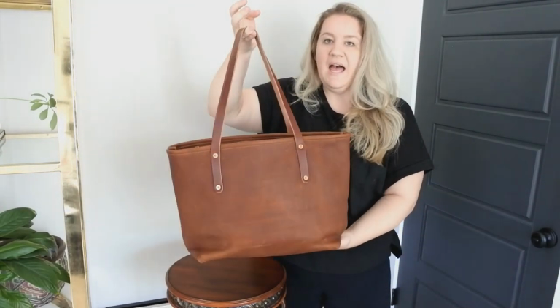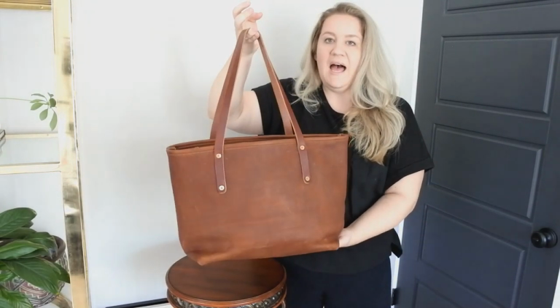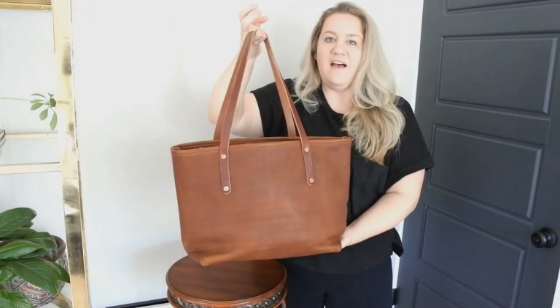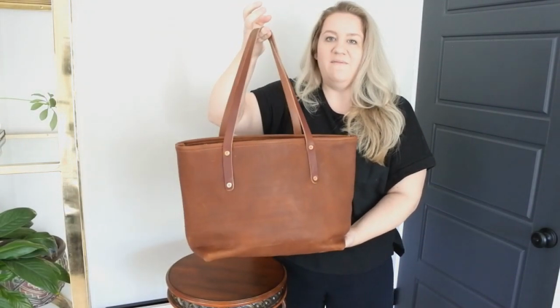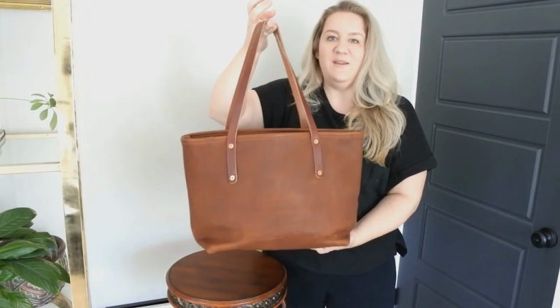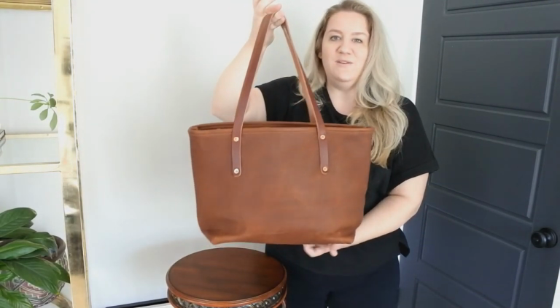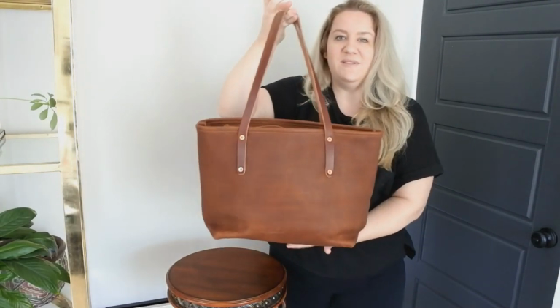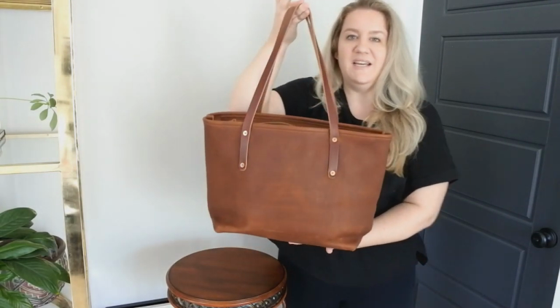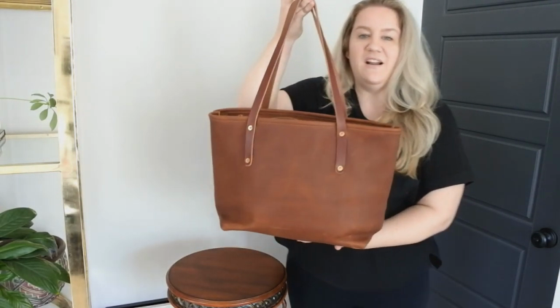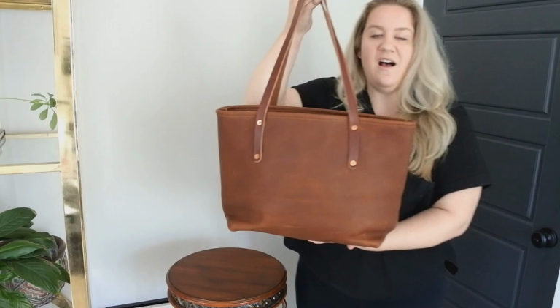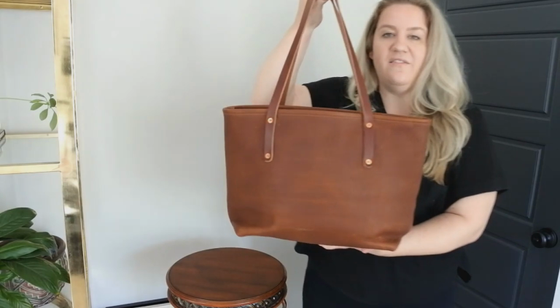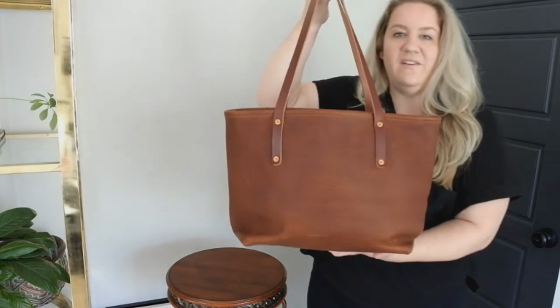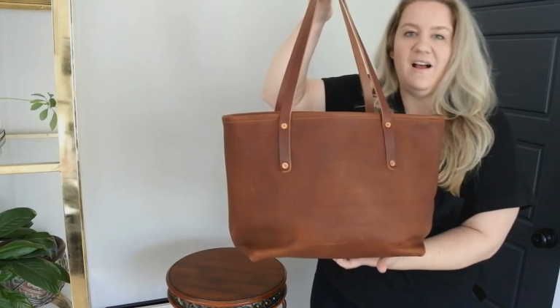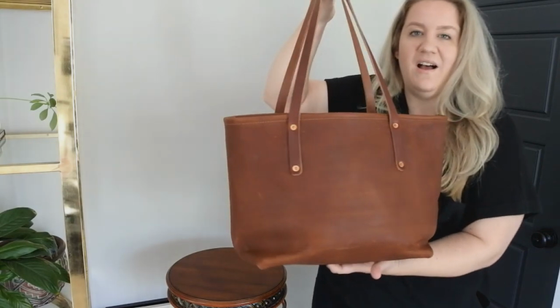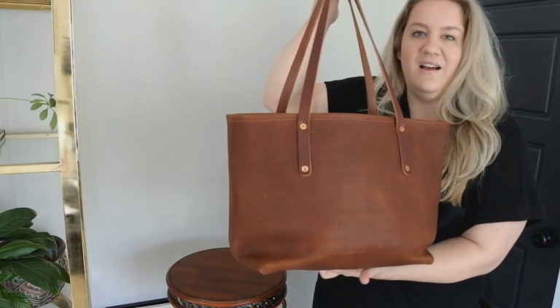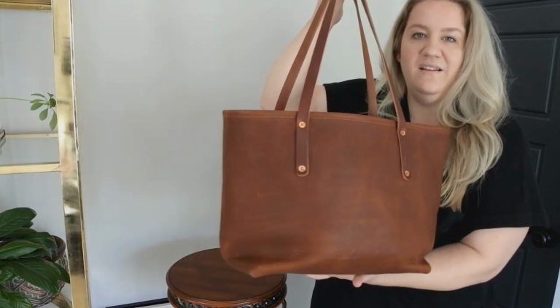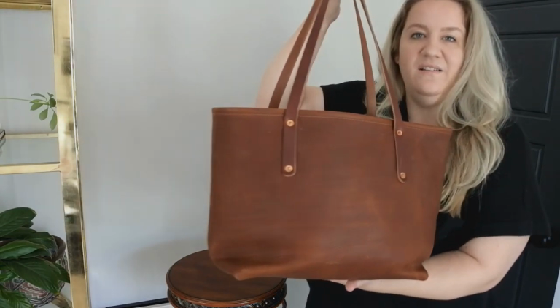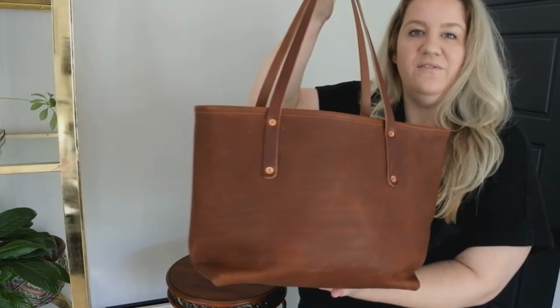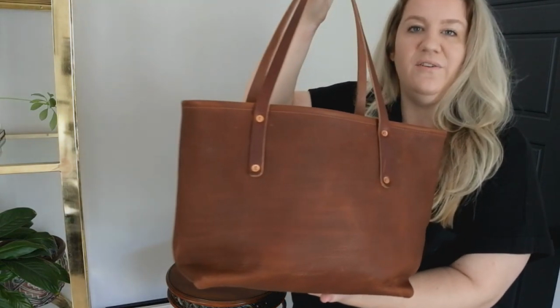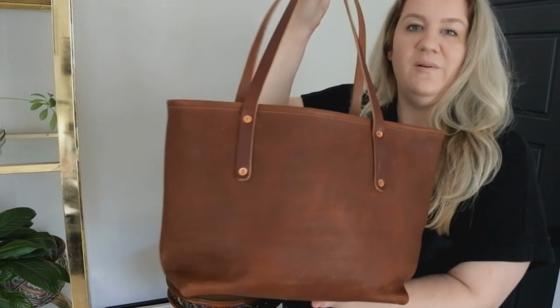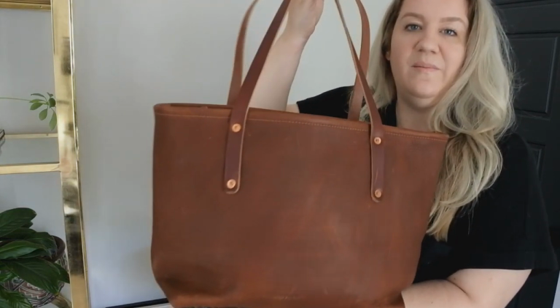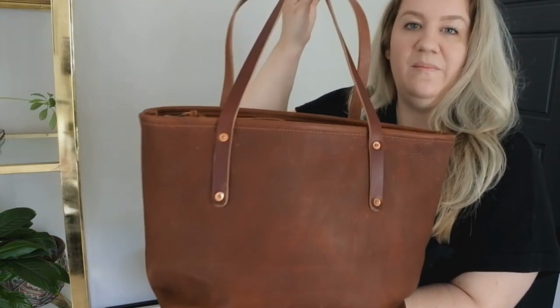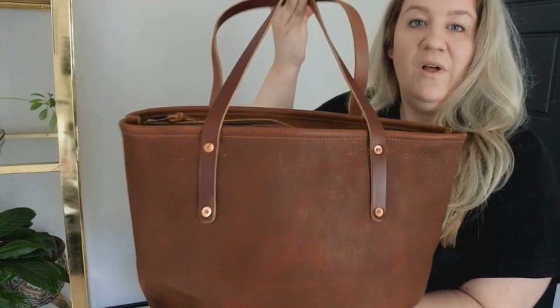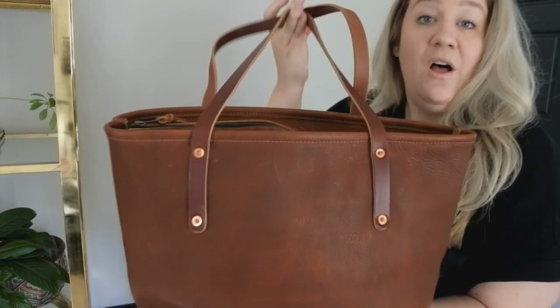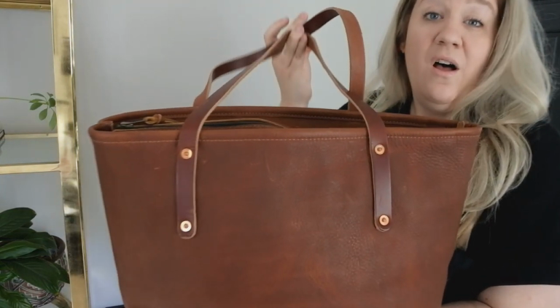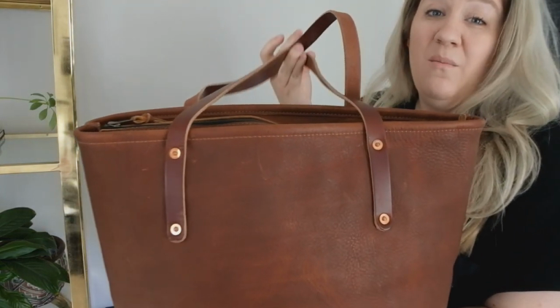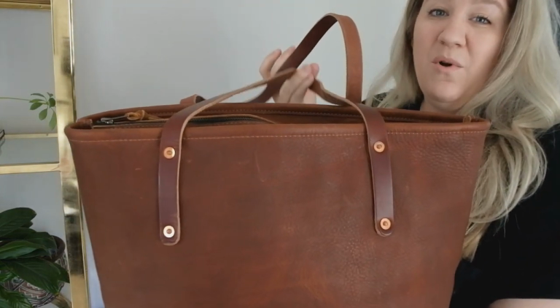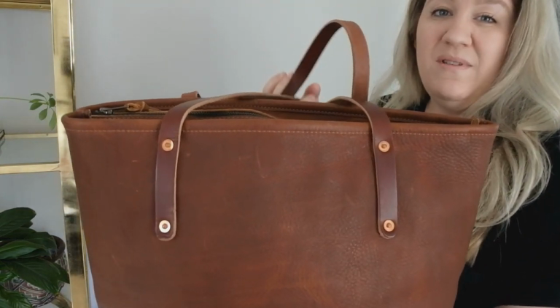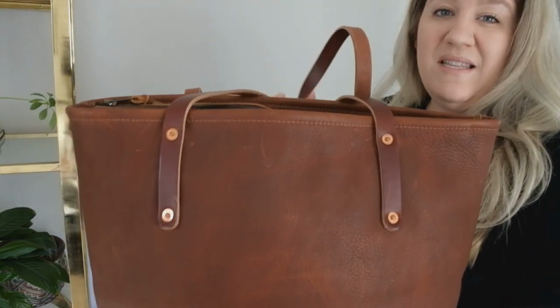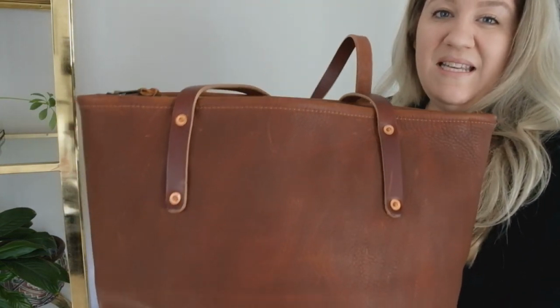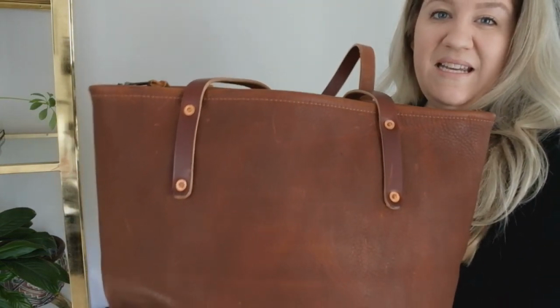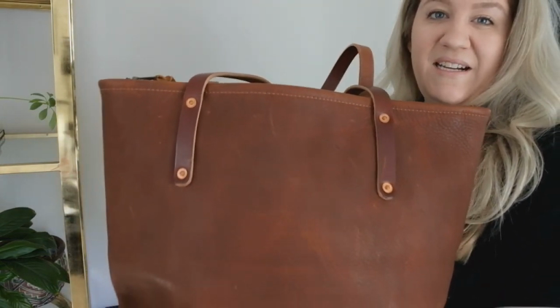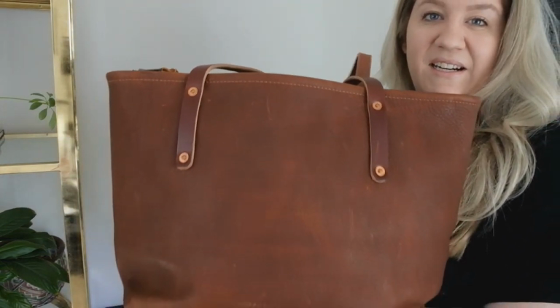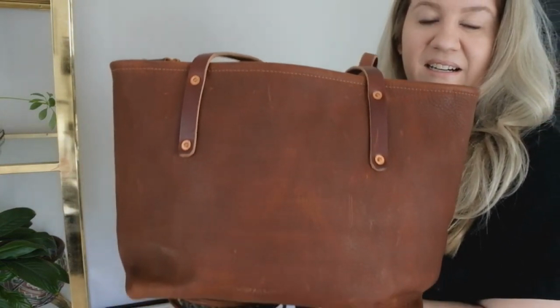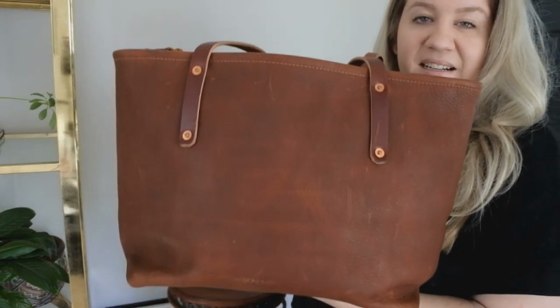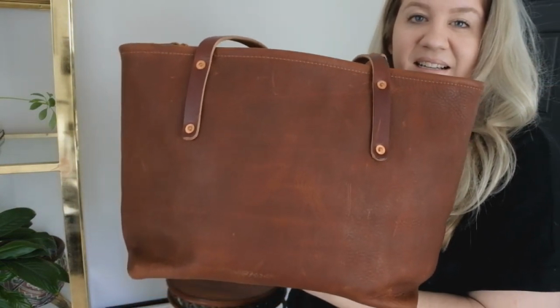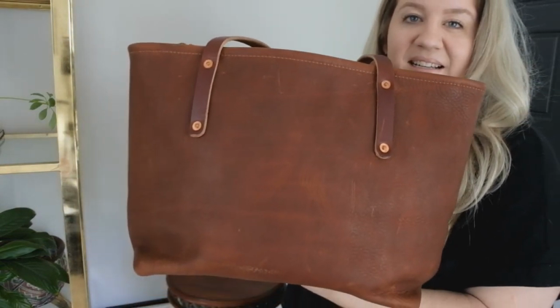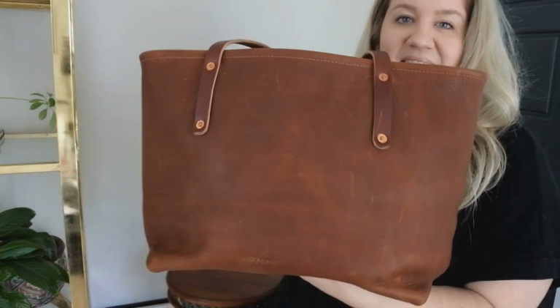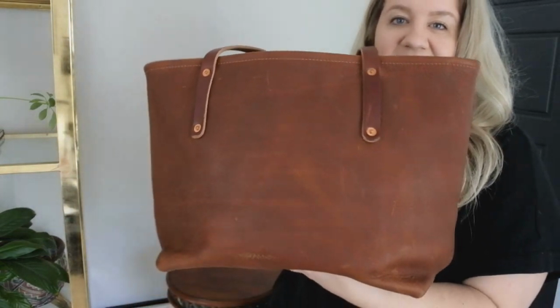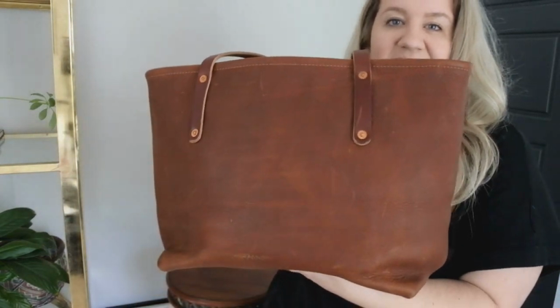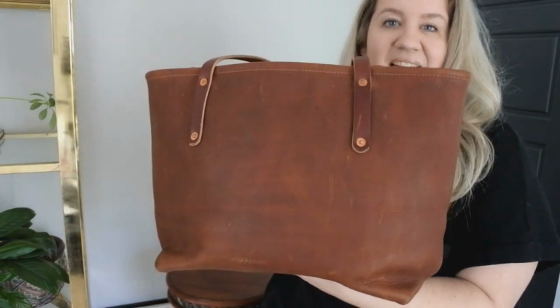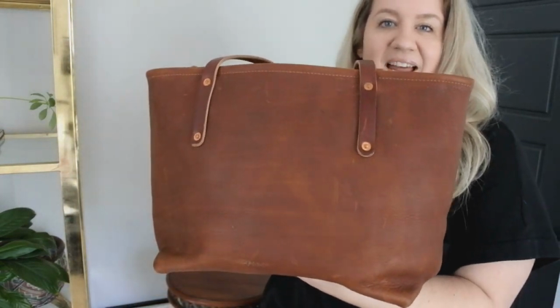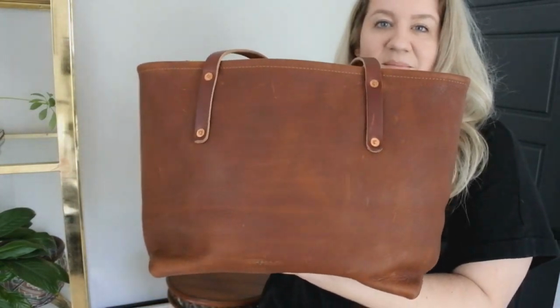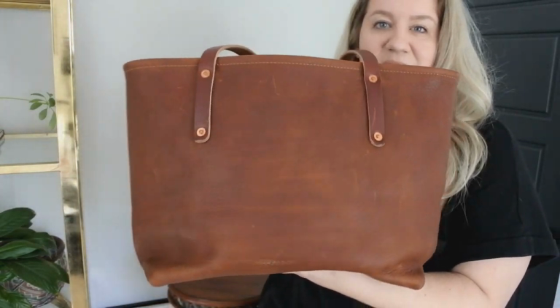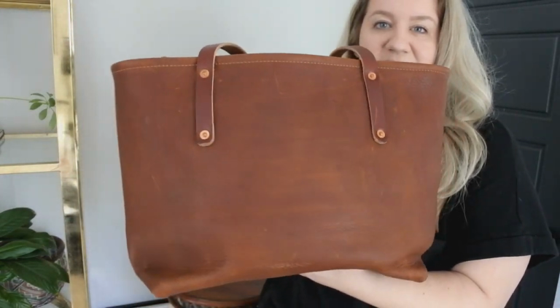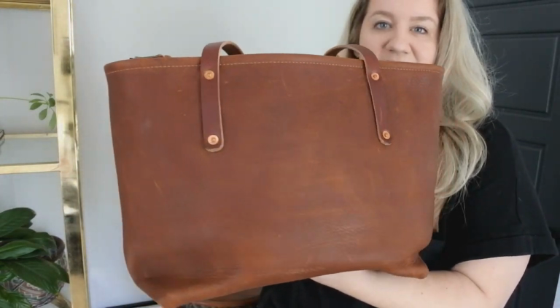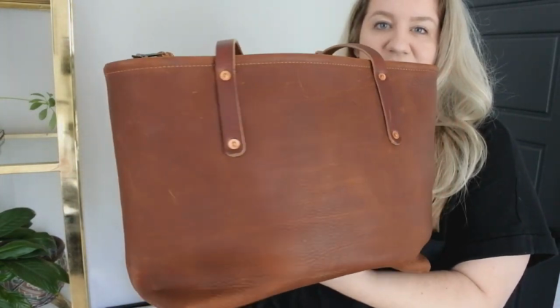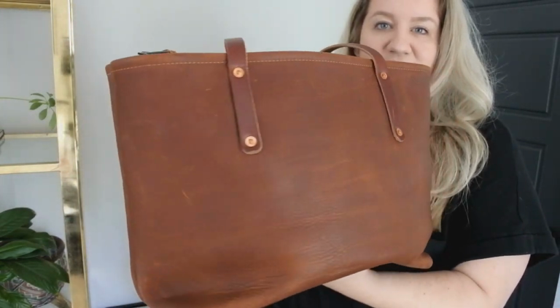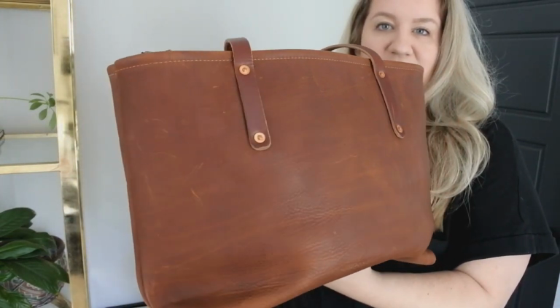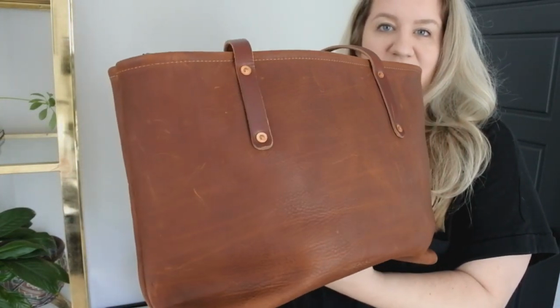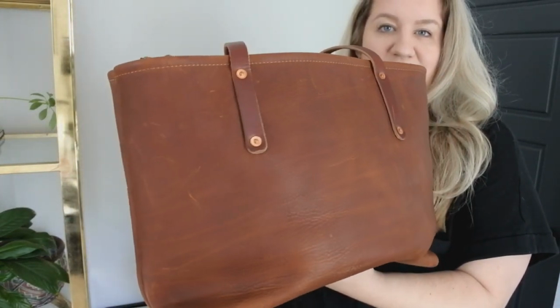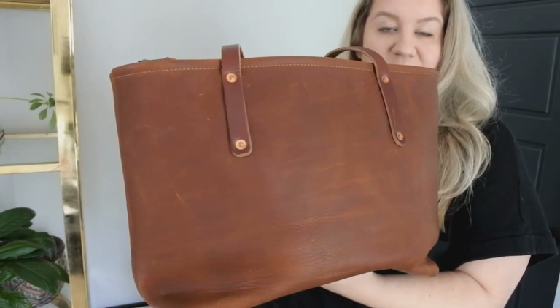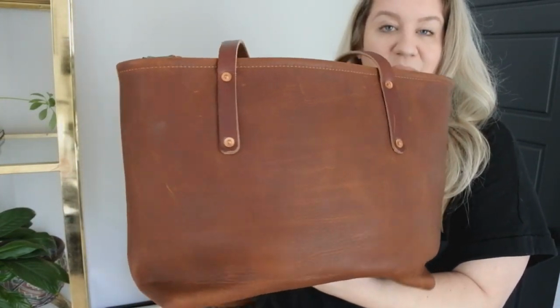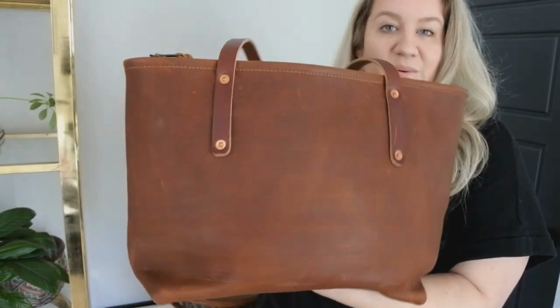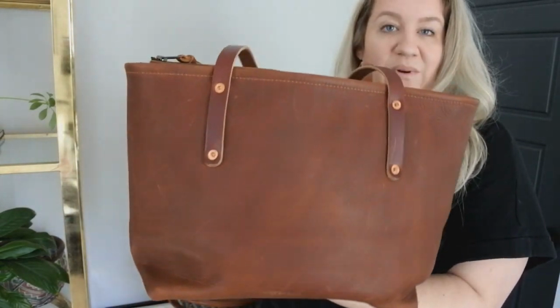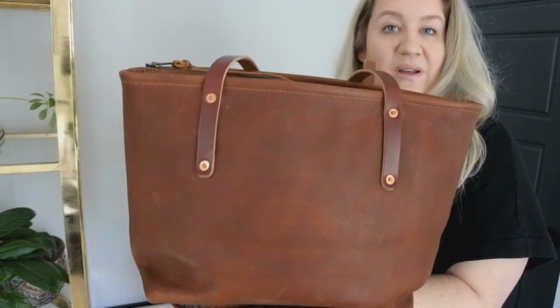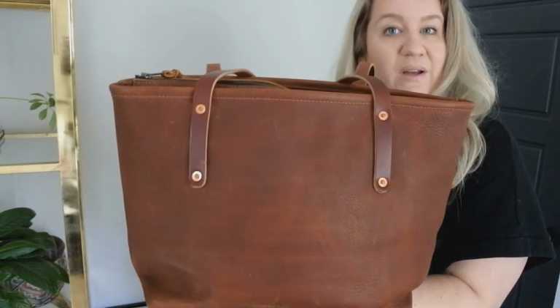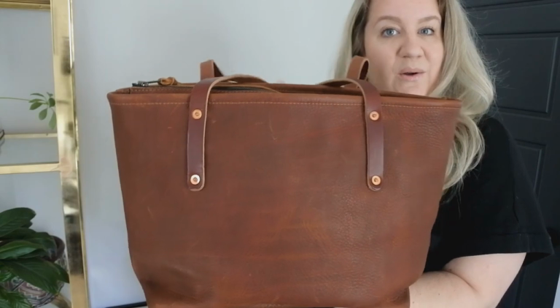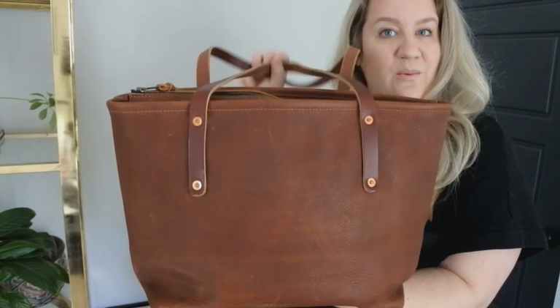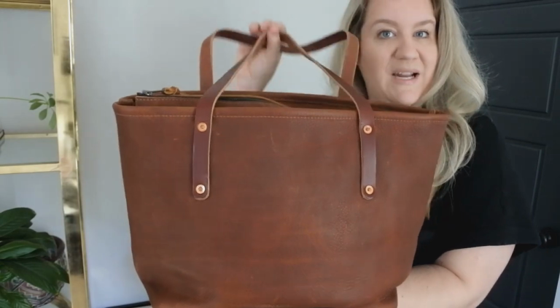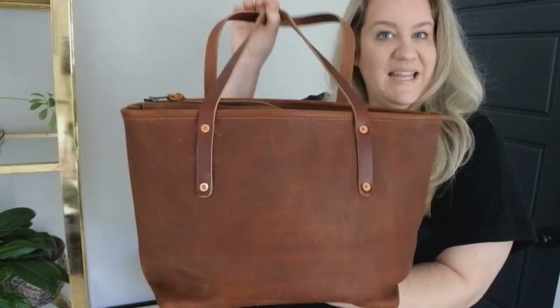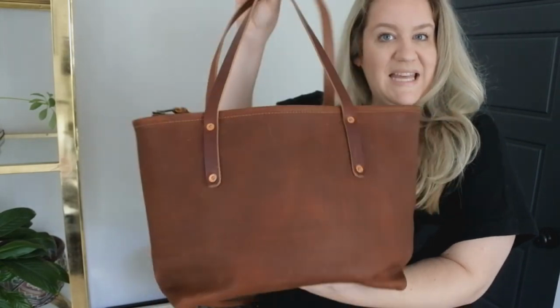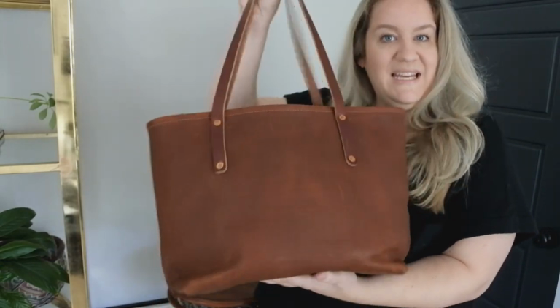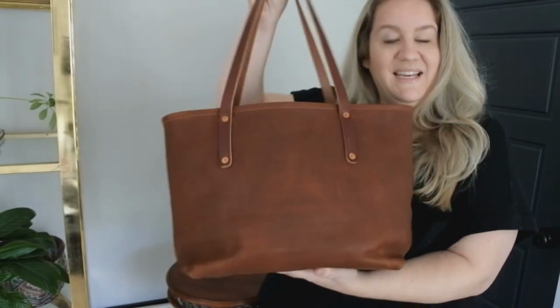I've been using it off and on for most of the year, and I'm excited to share with you what I think.